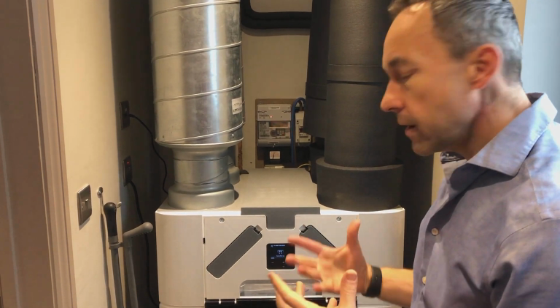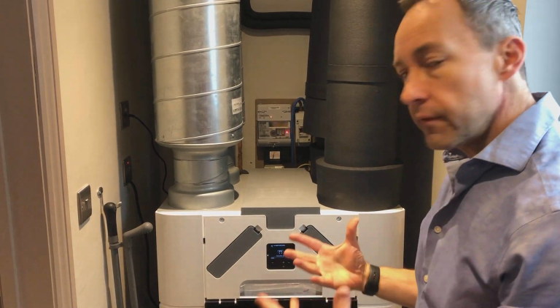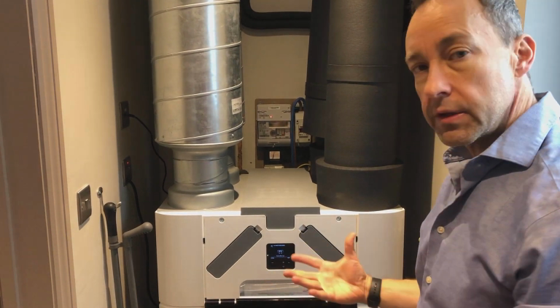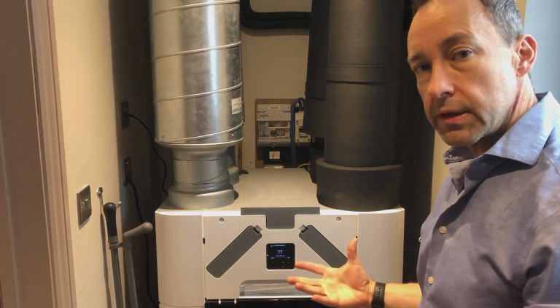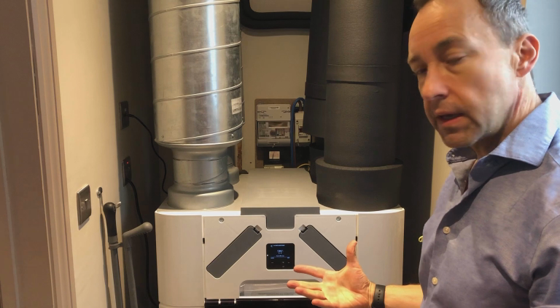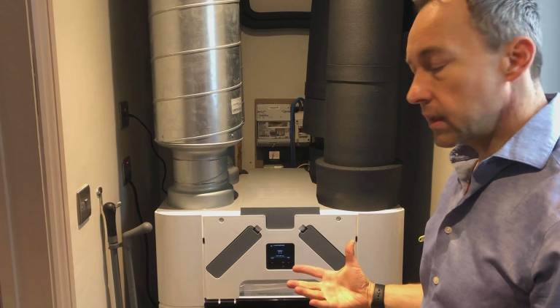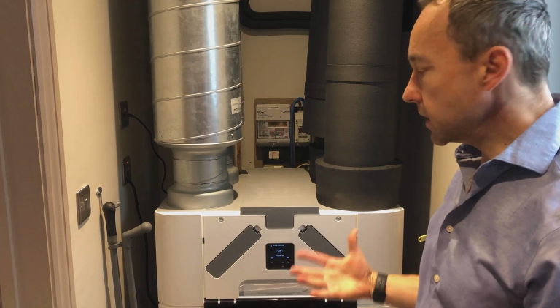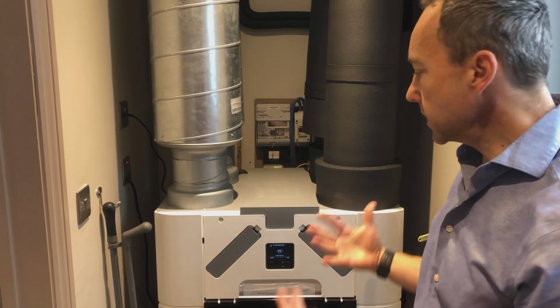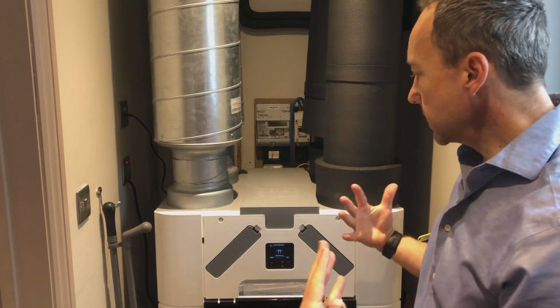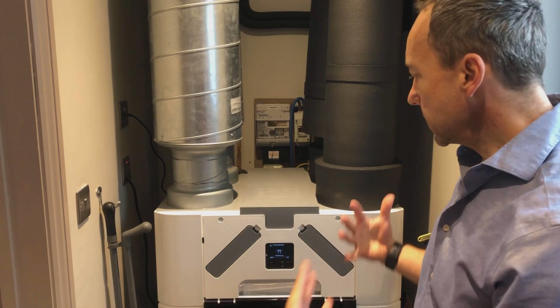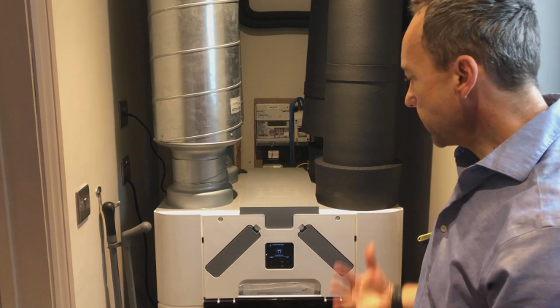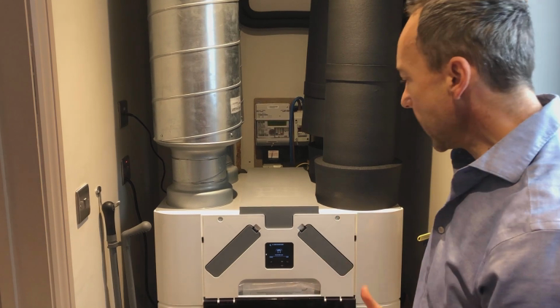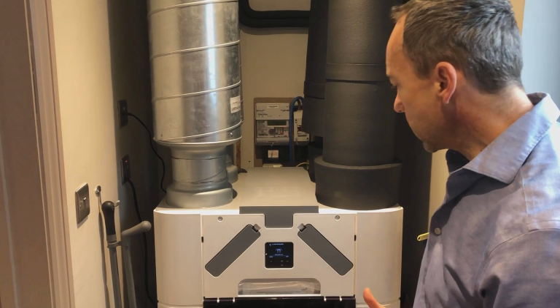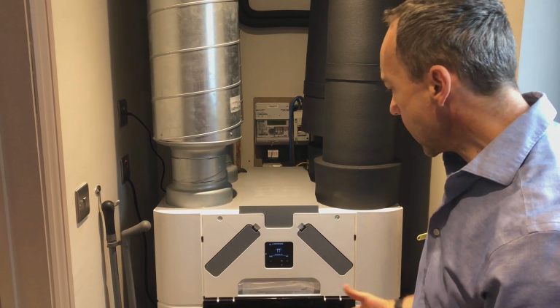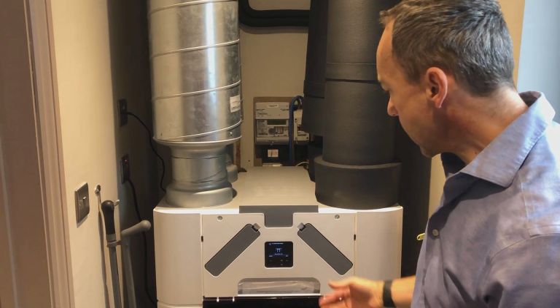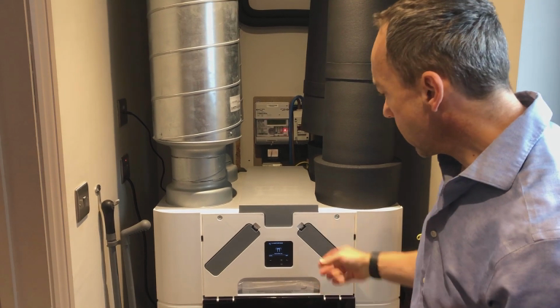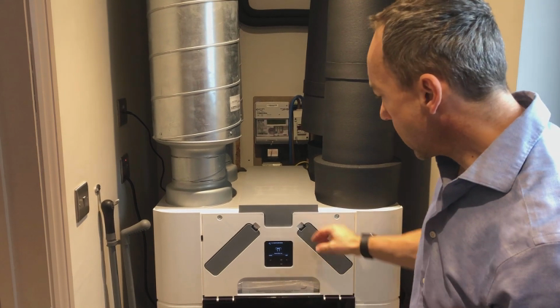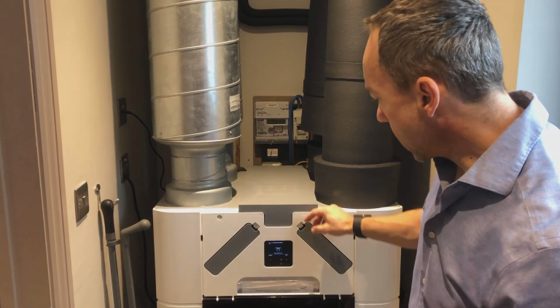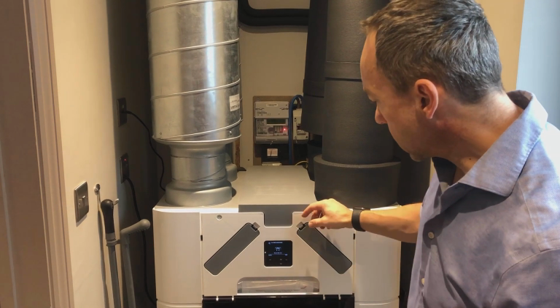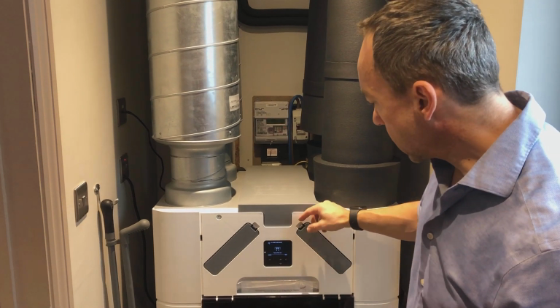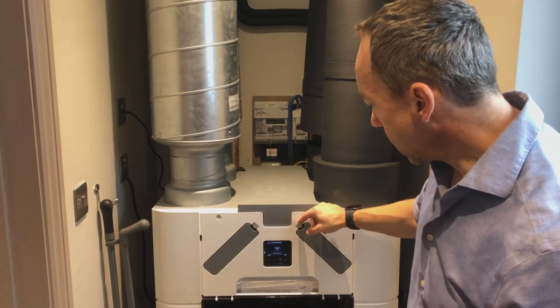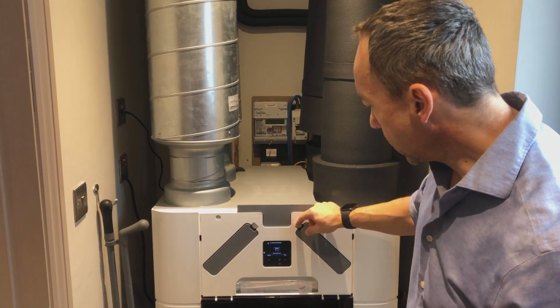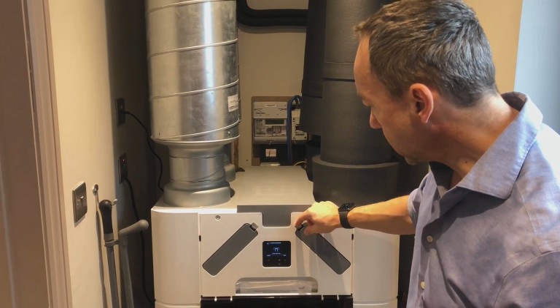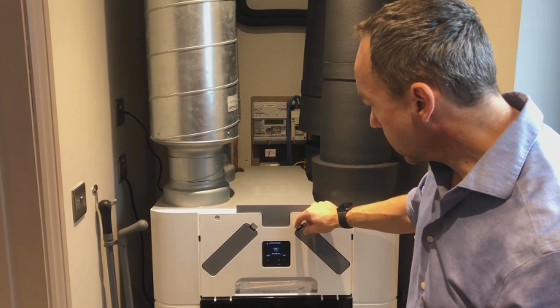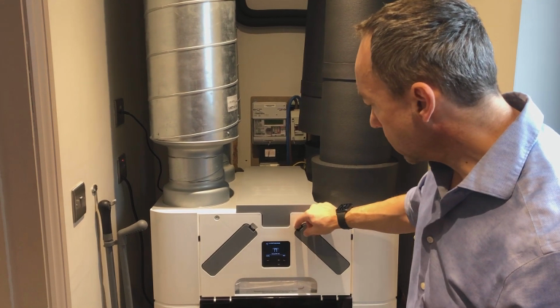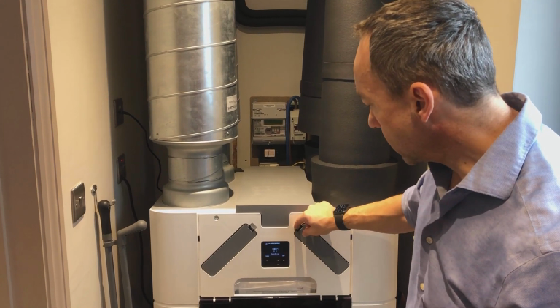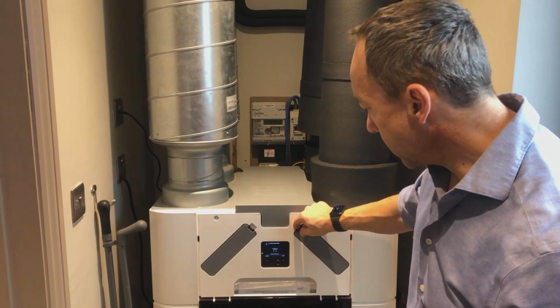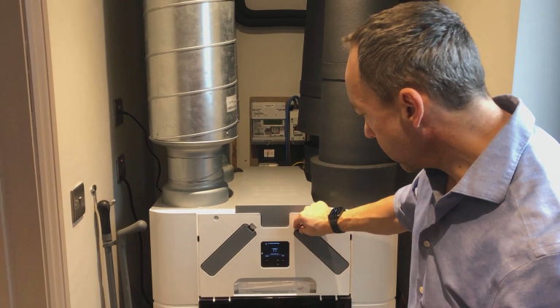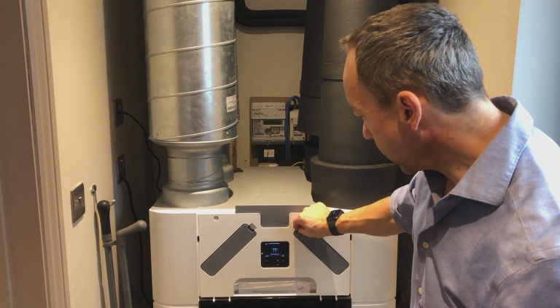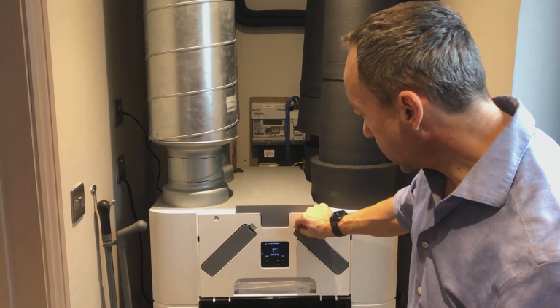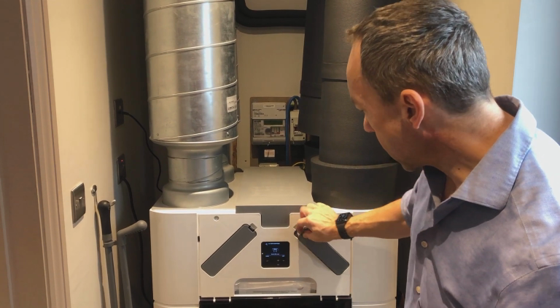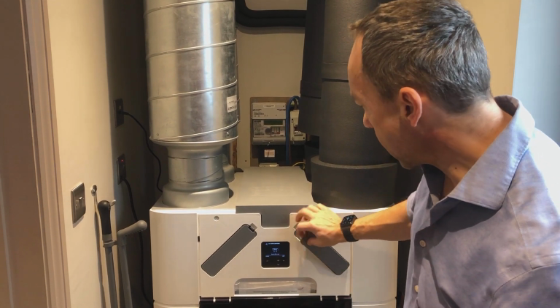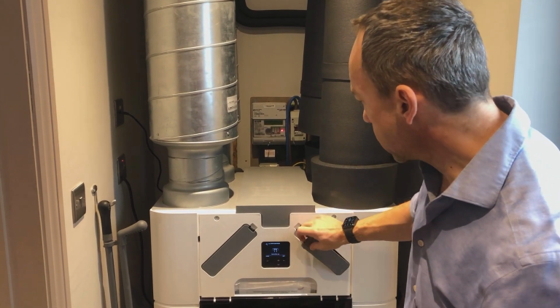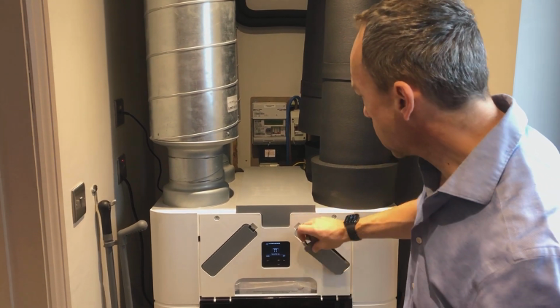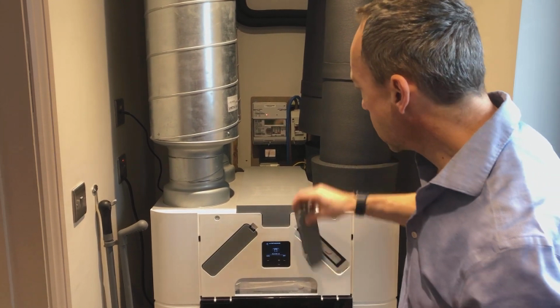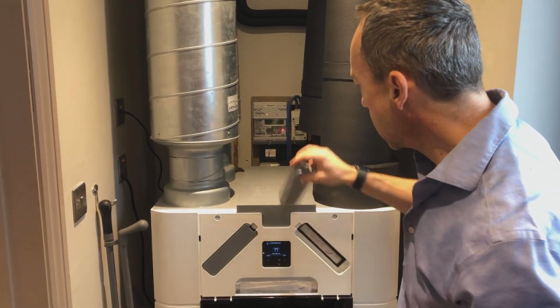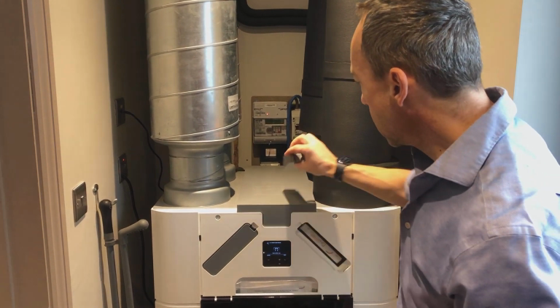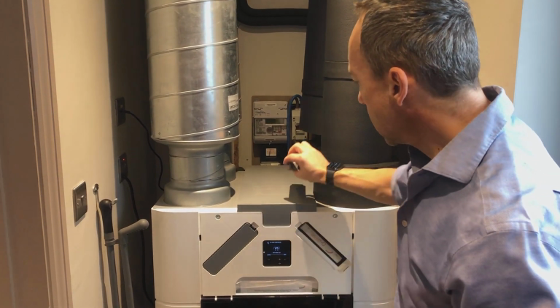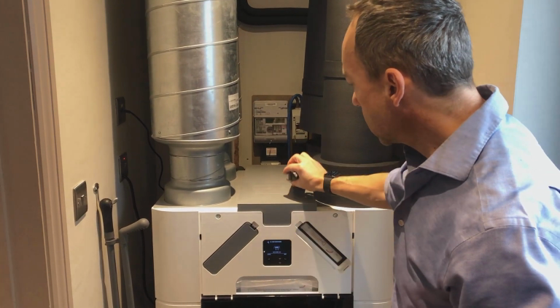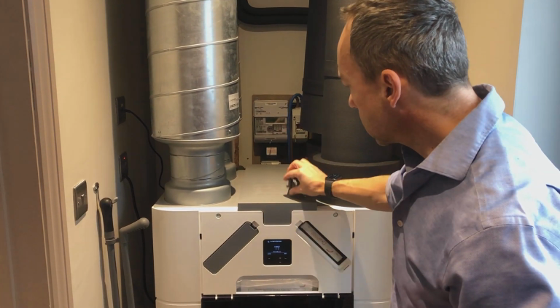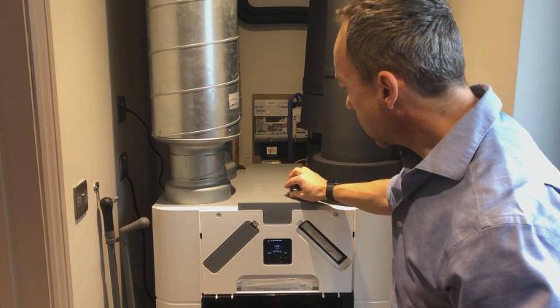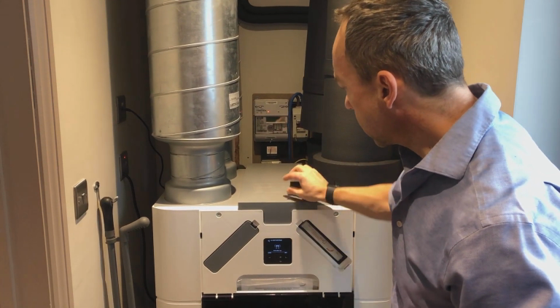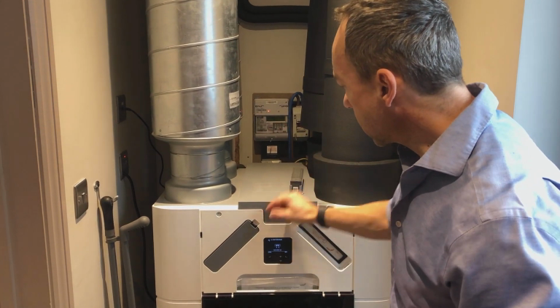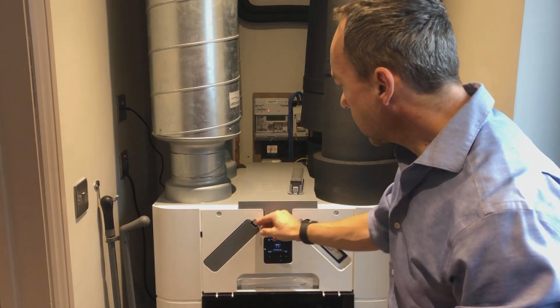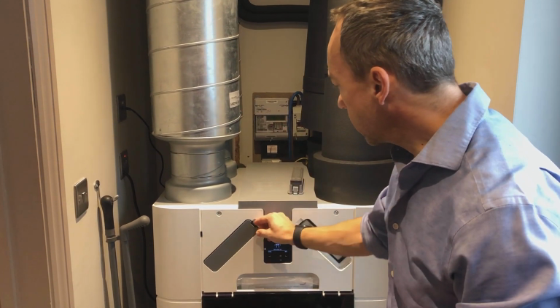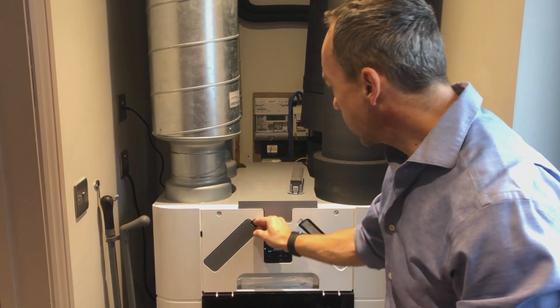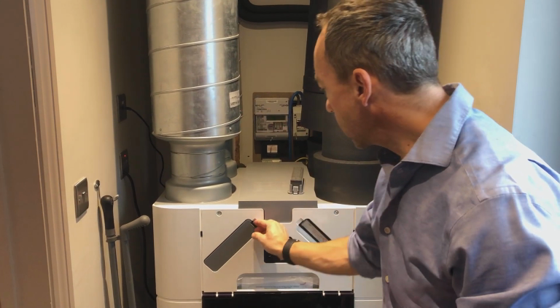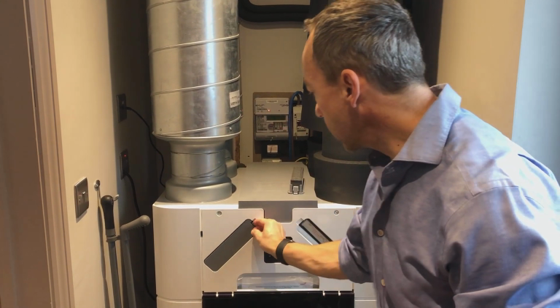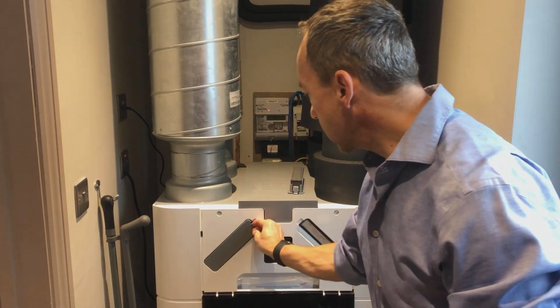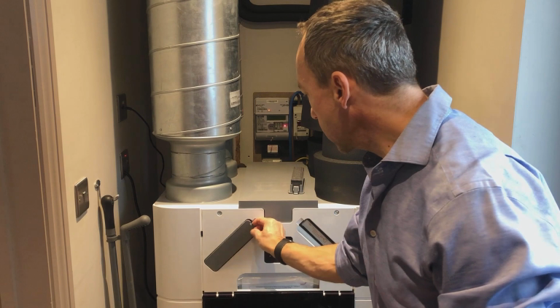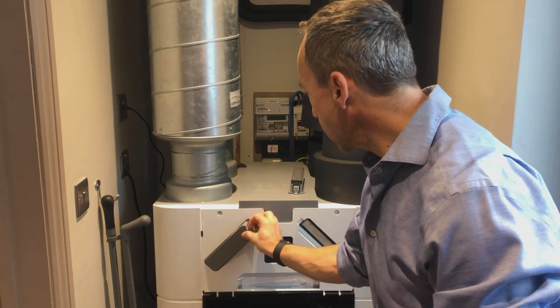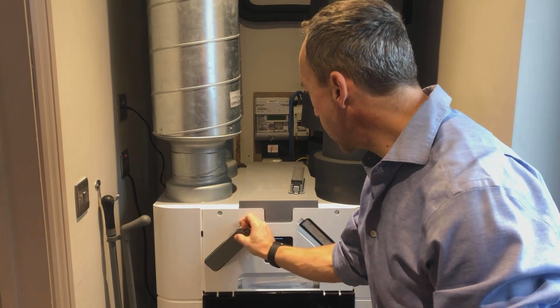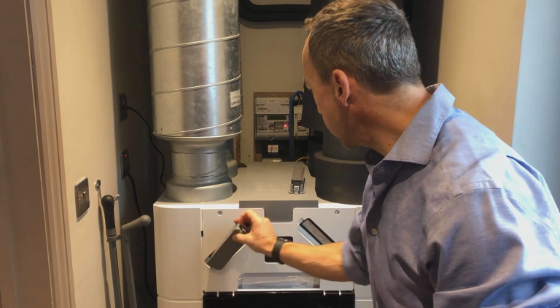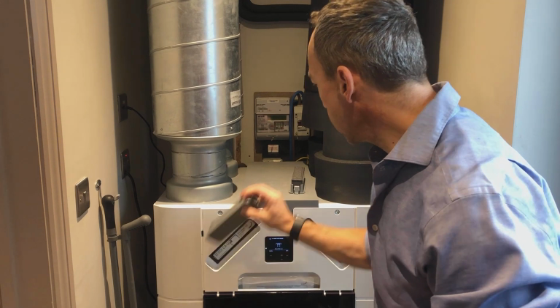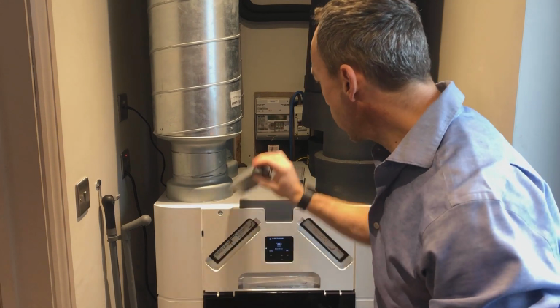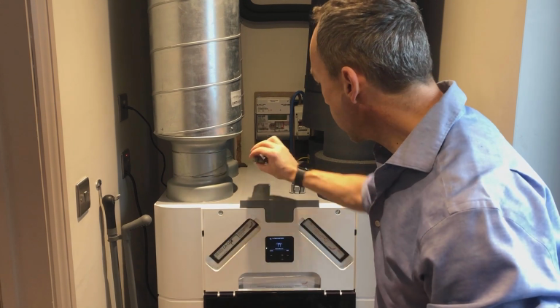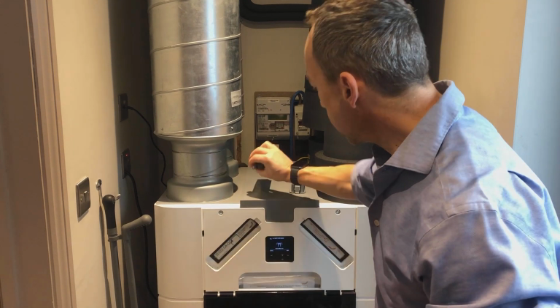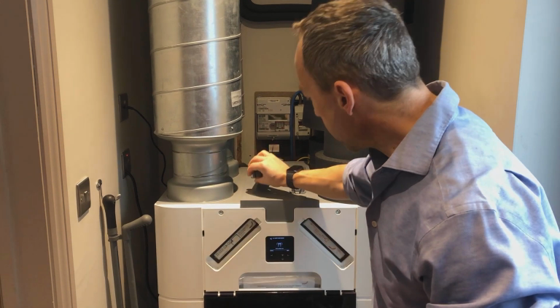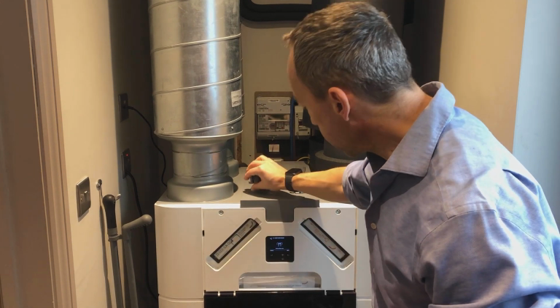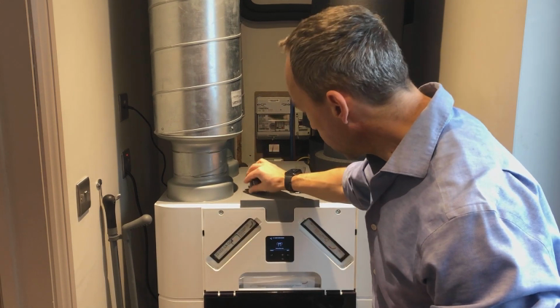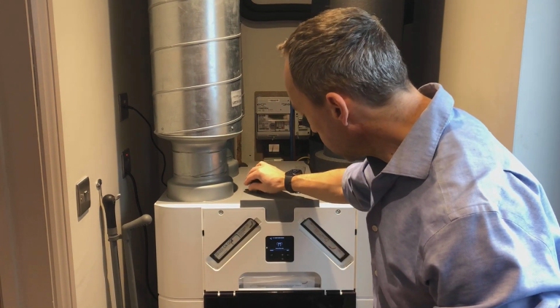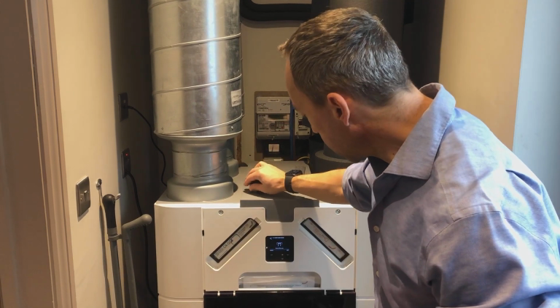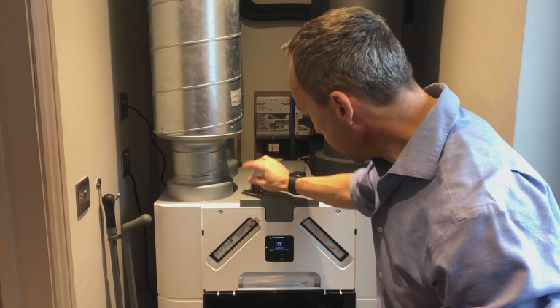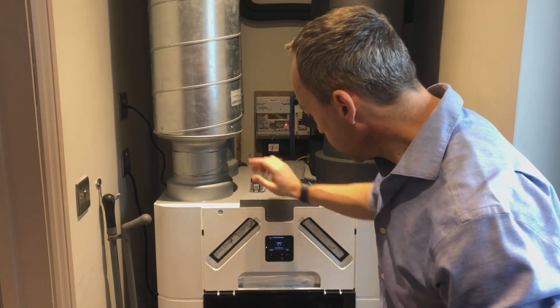First thing it does is power down and tell me to remove the filter caps. I'm going to do that — remove both filter caps.